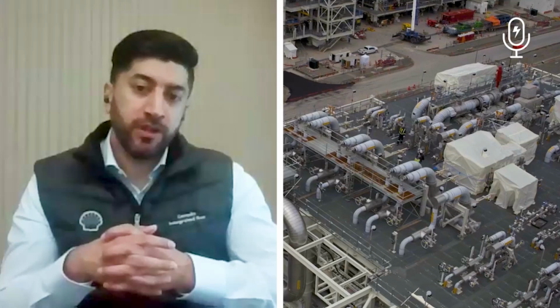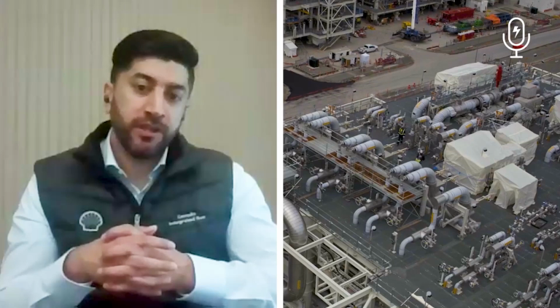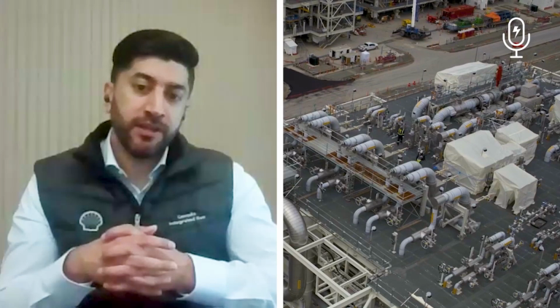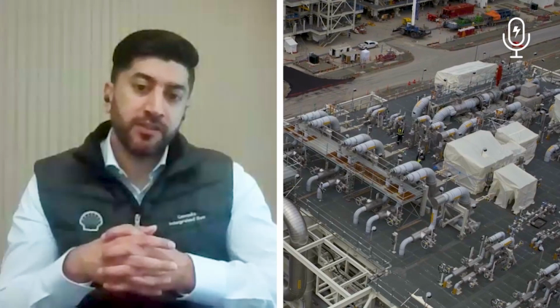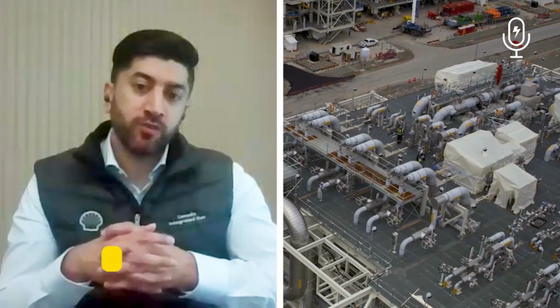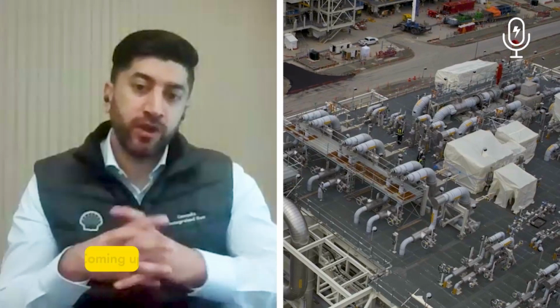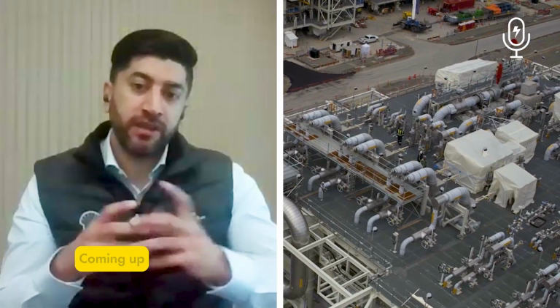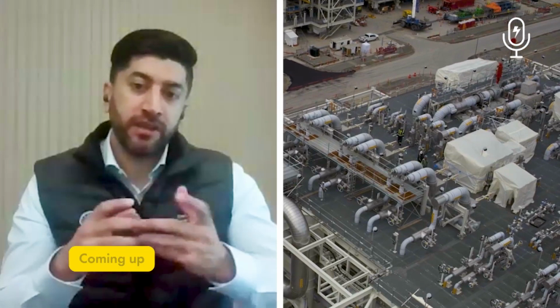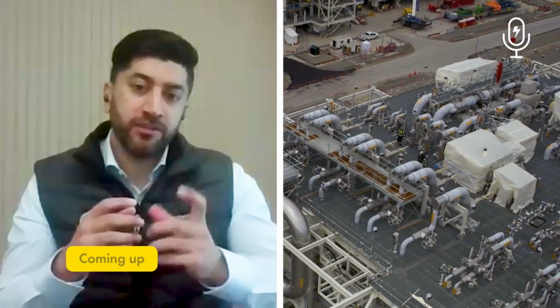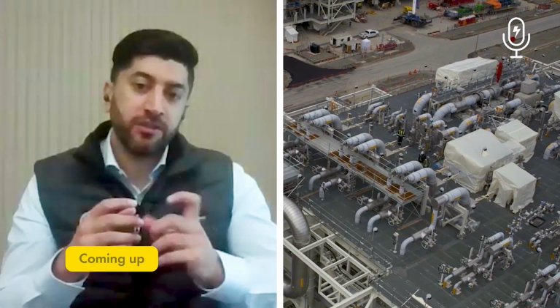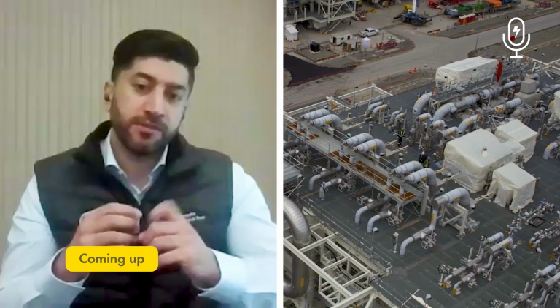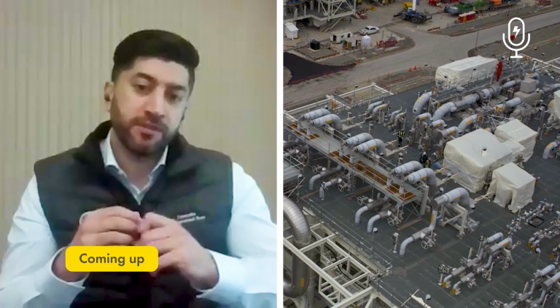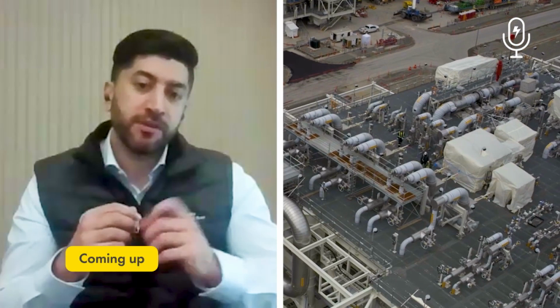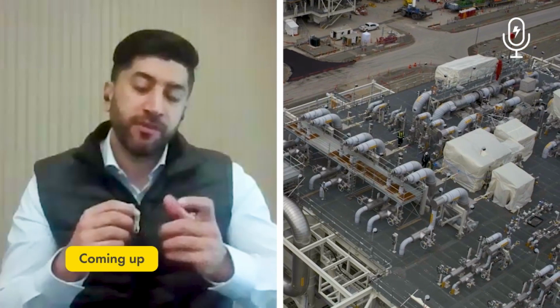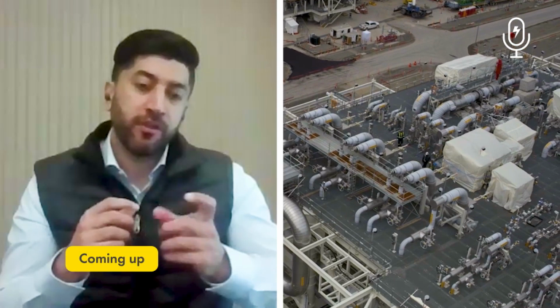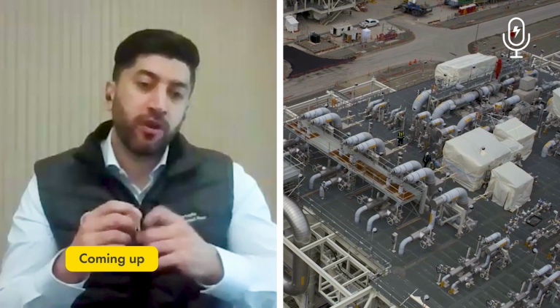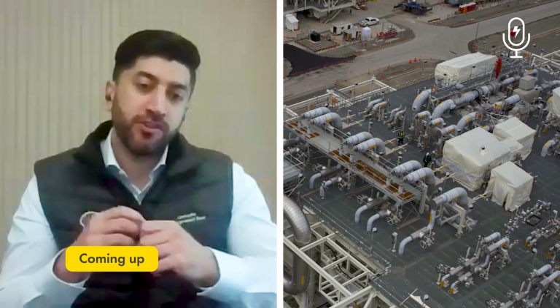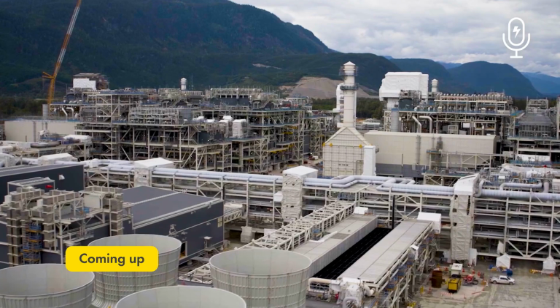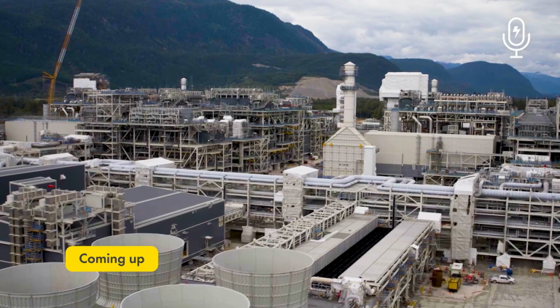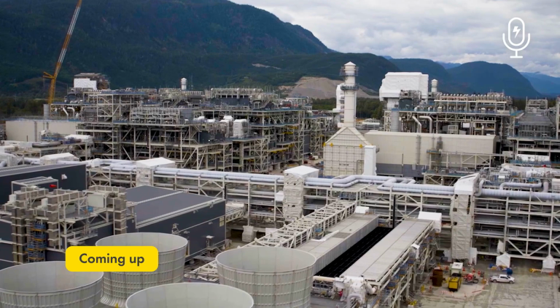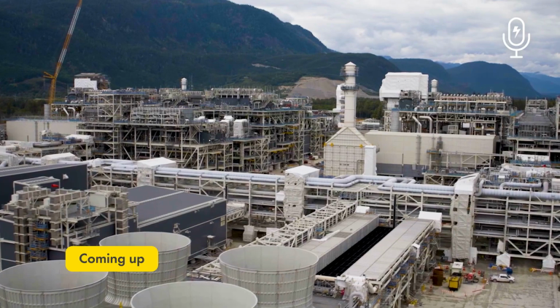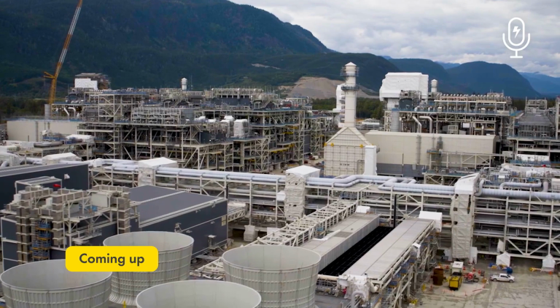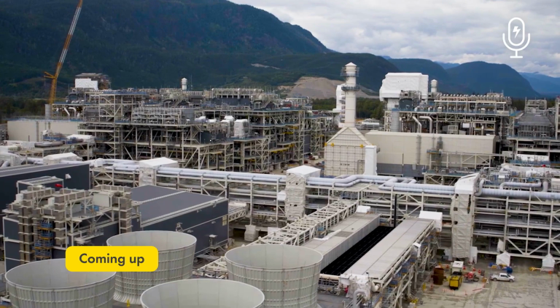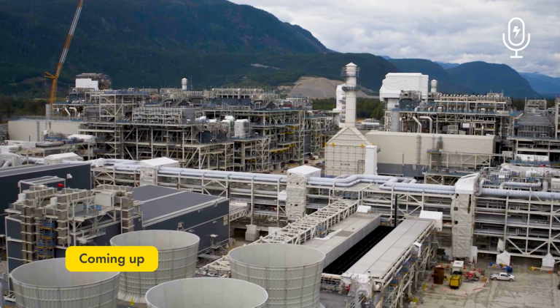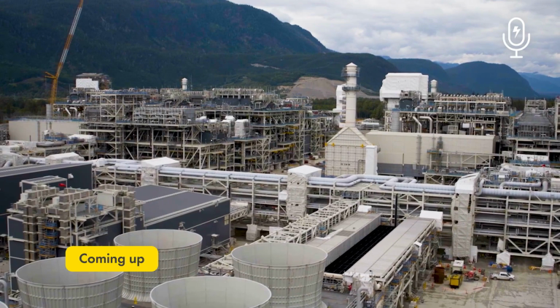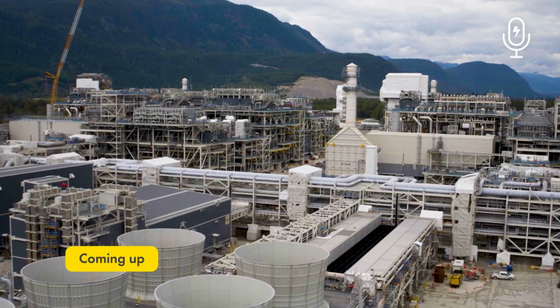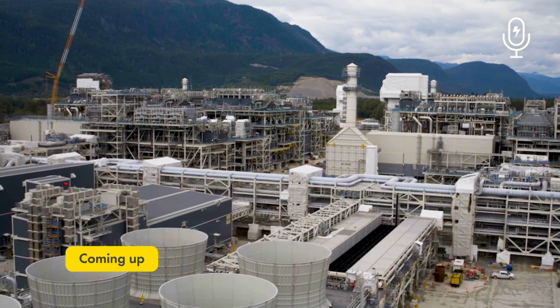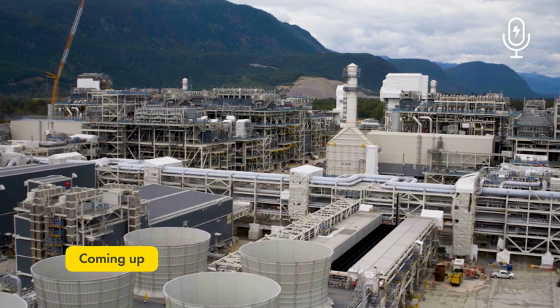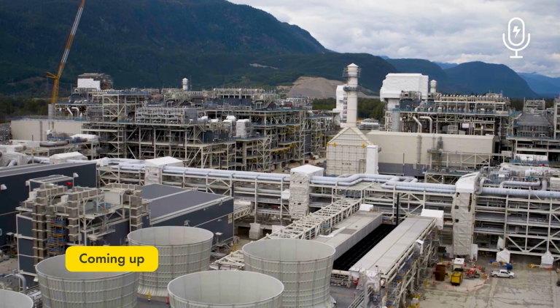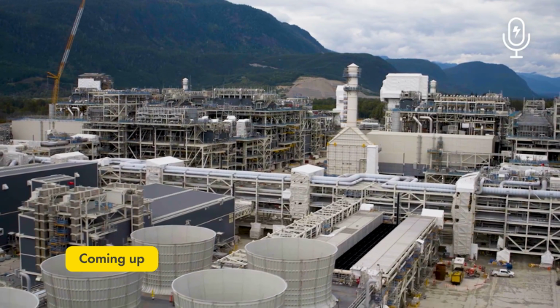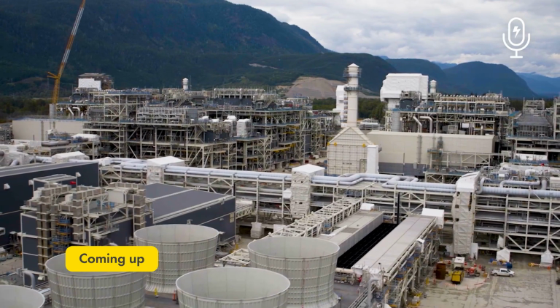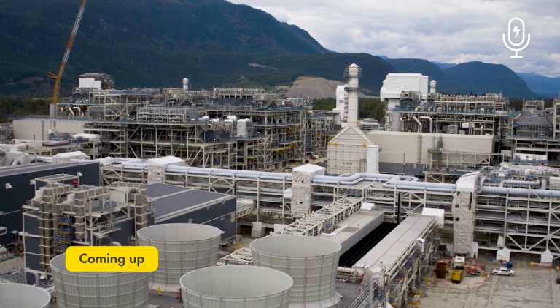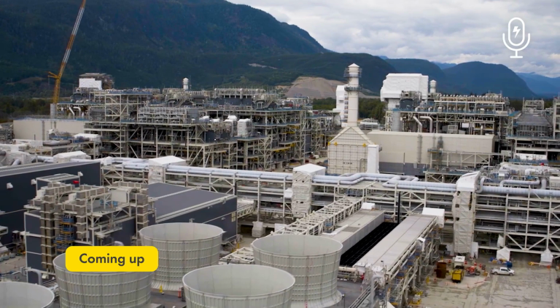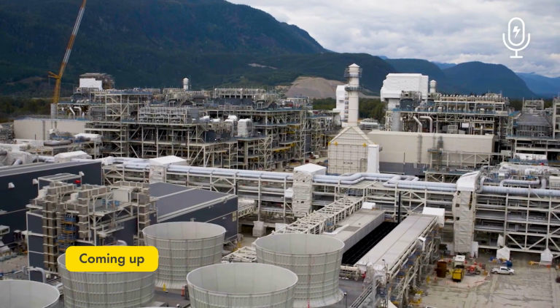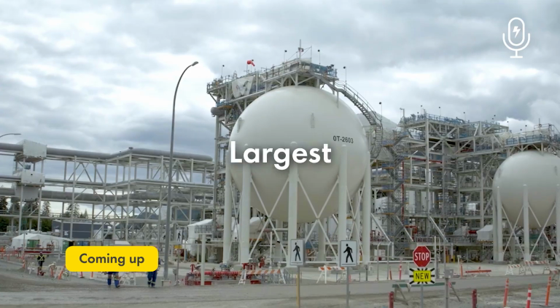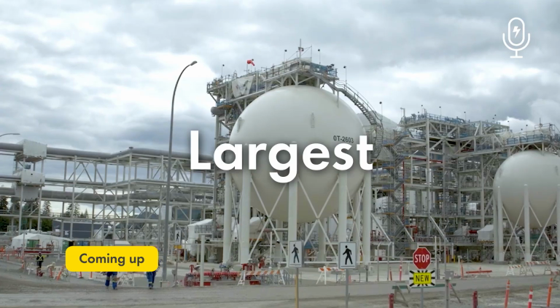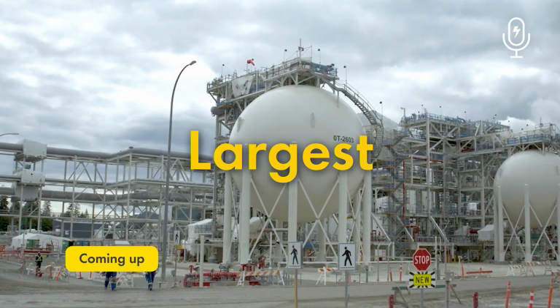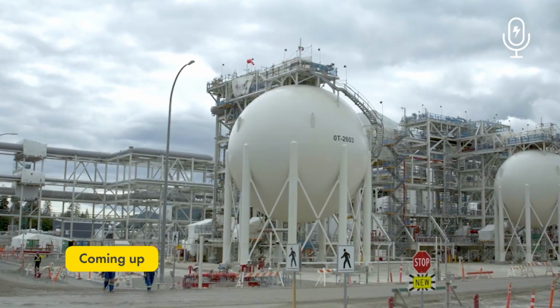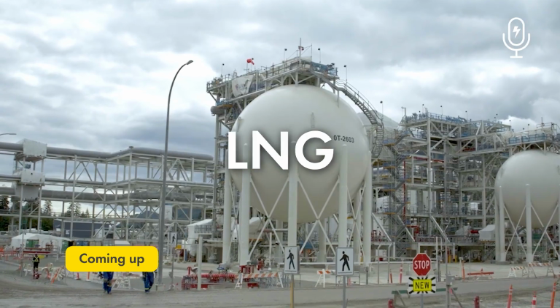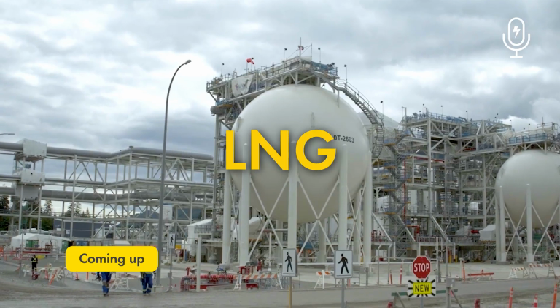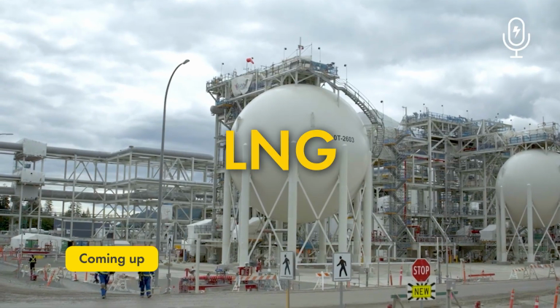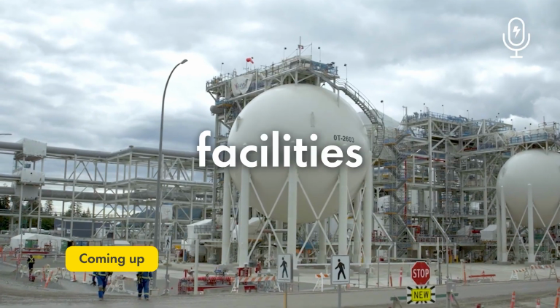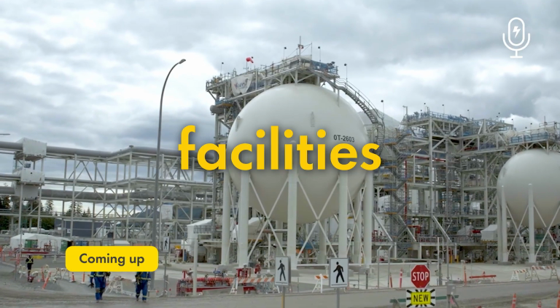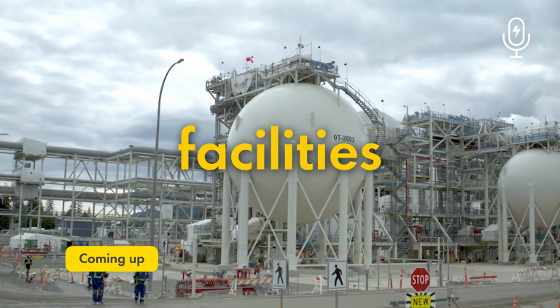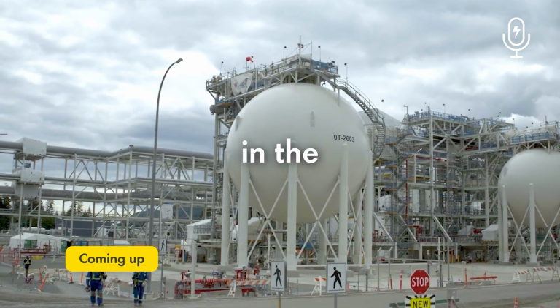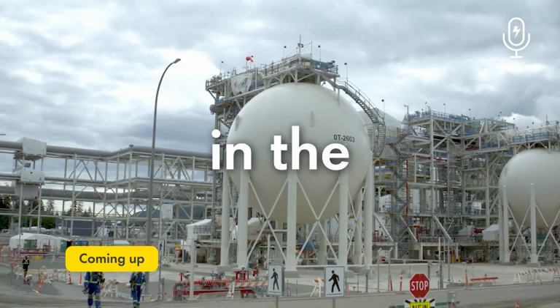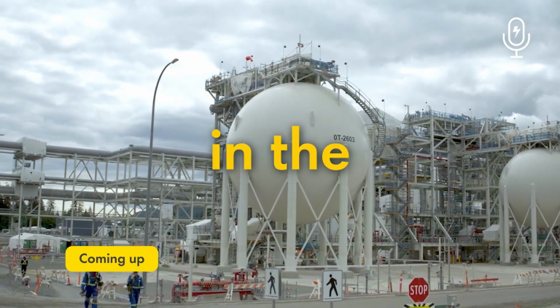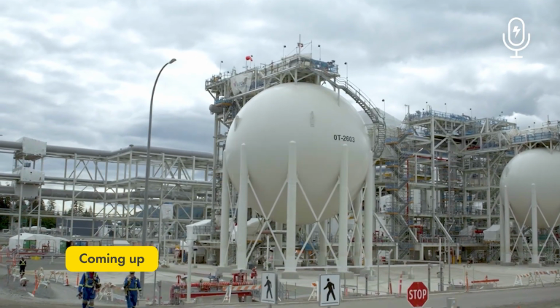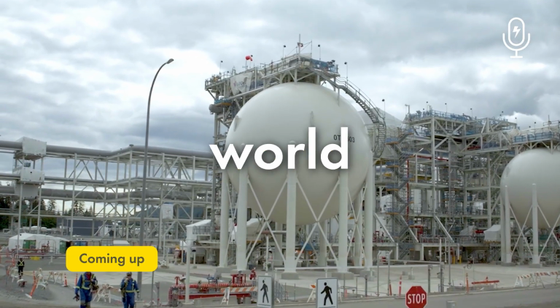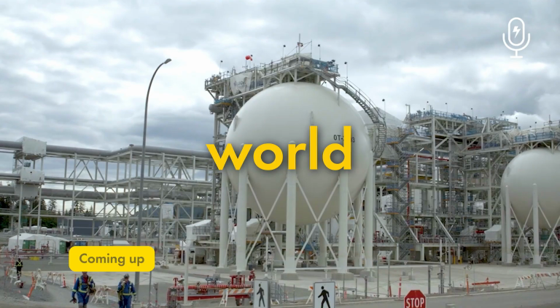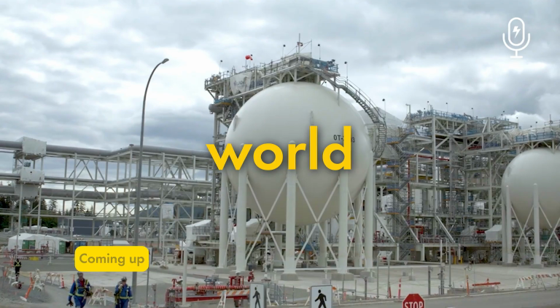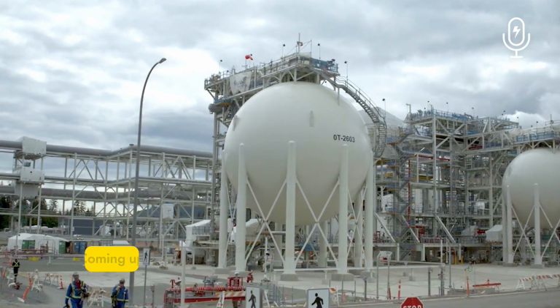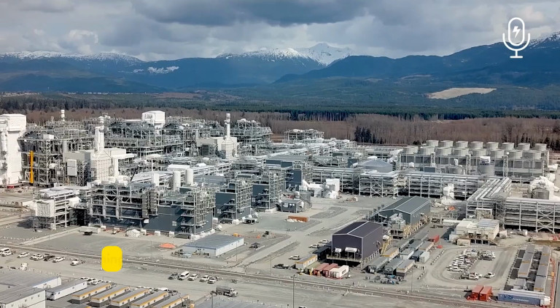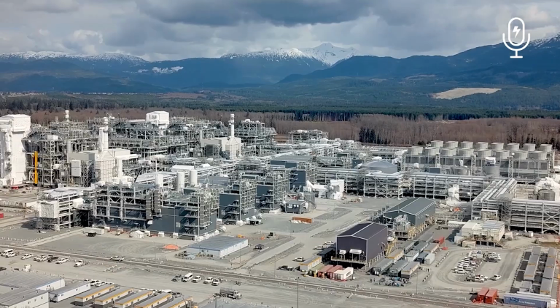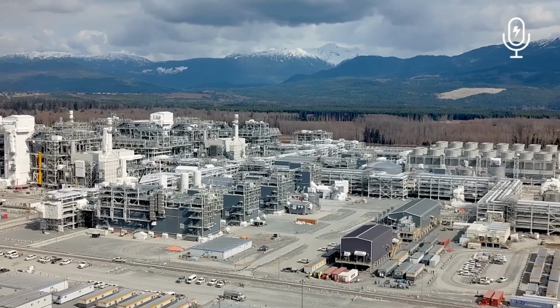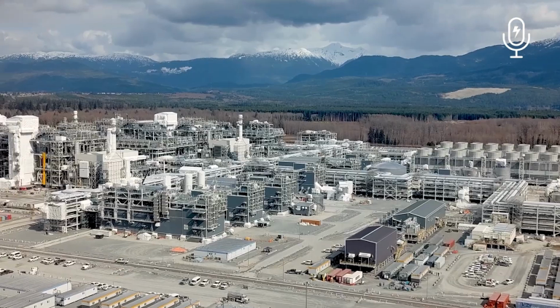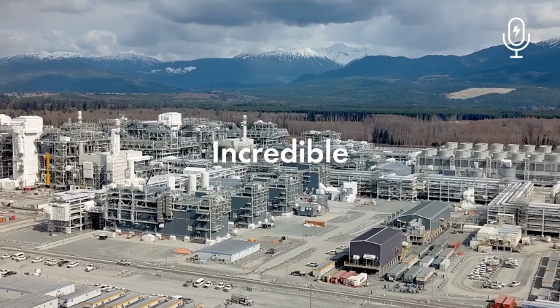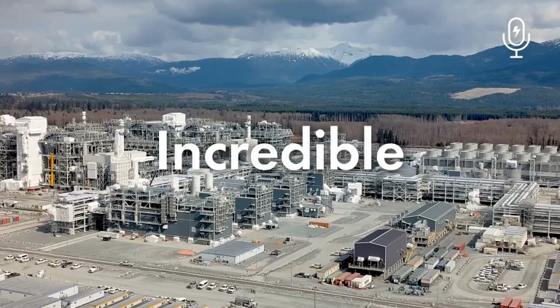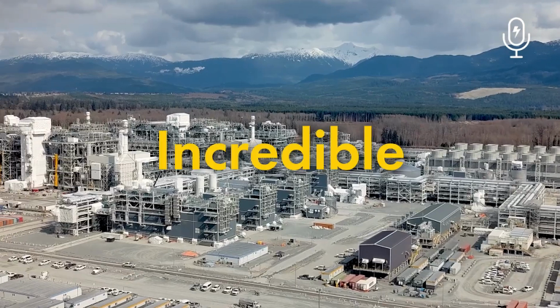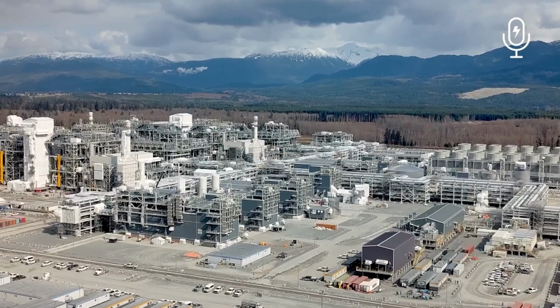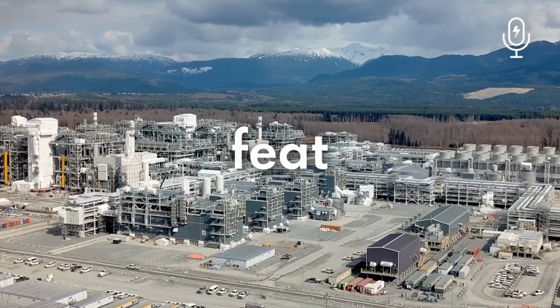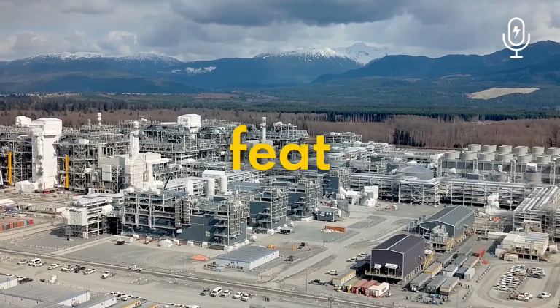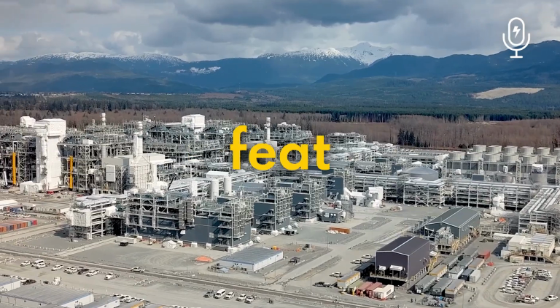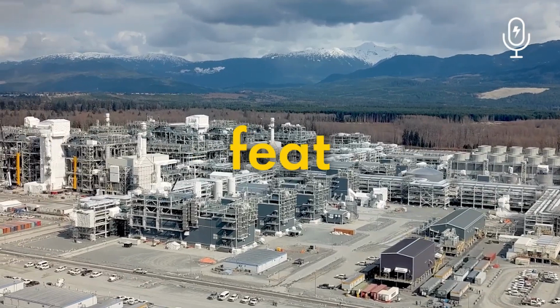It really does rank in terms of some of the largest sizes of single unit LNG facilities in the world. It's an incredible feat.